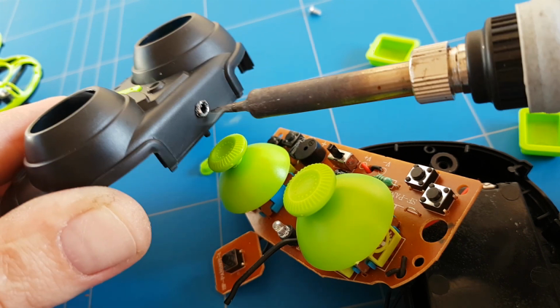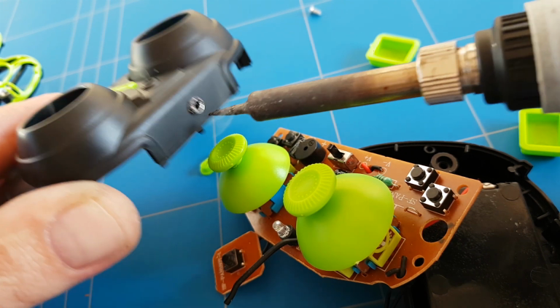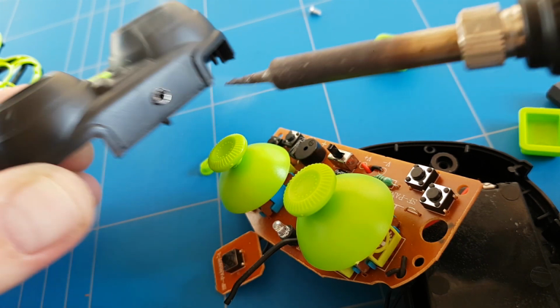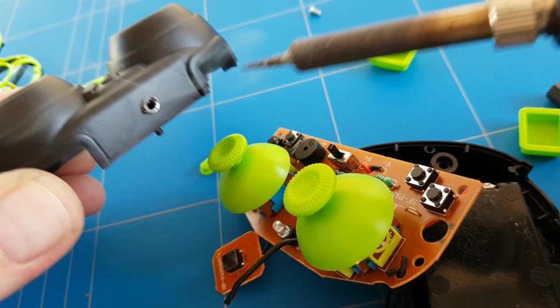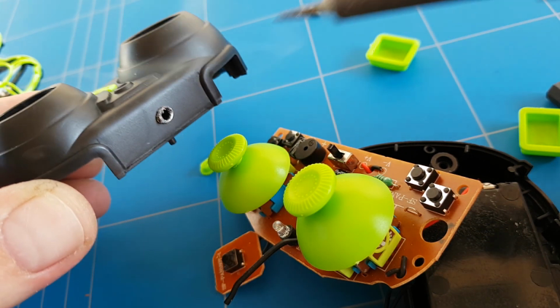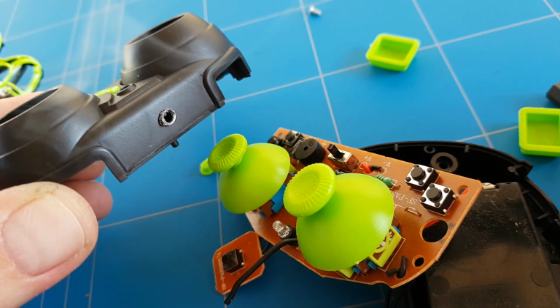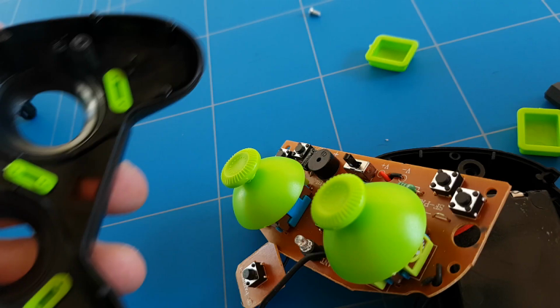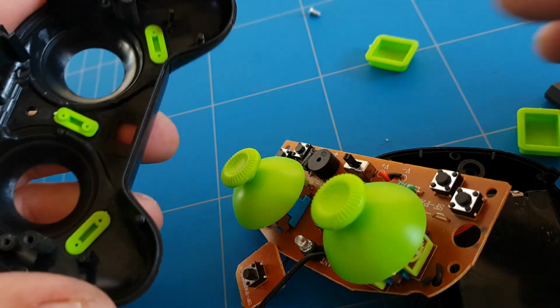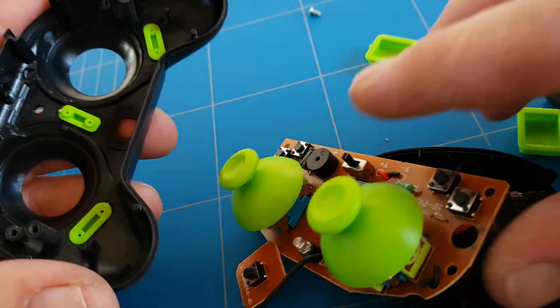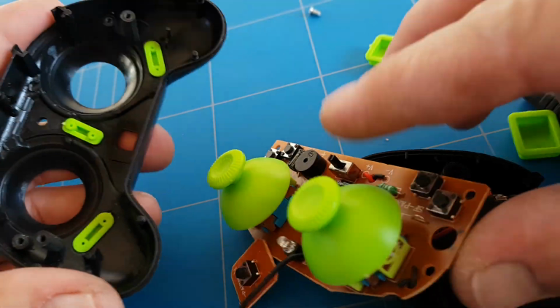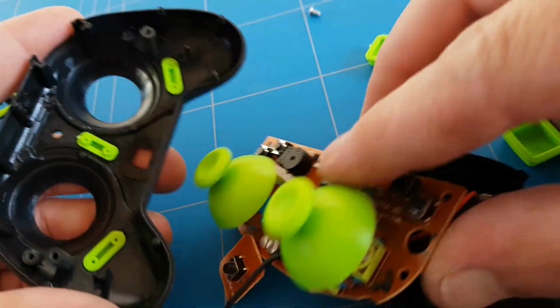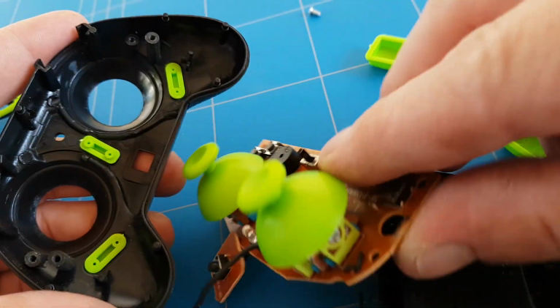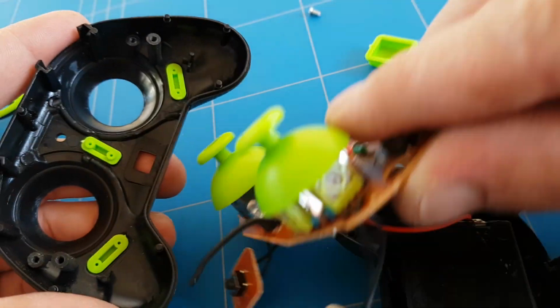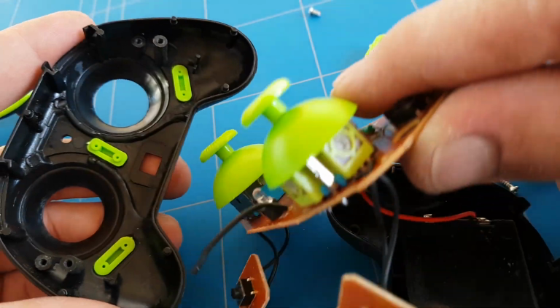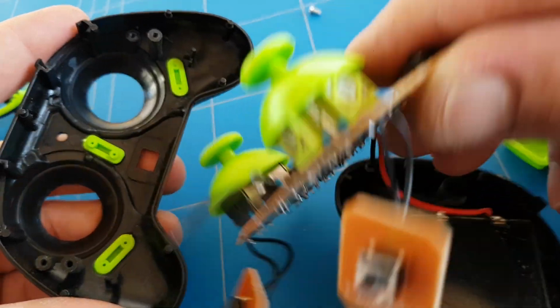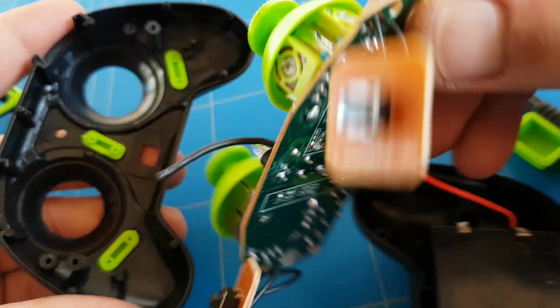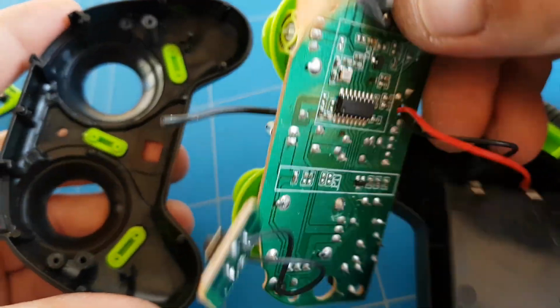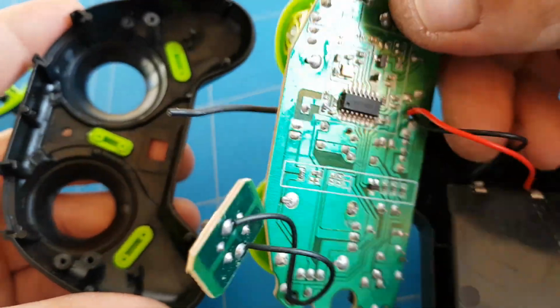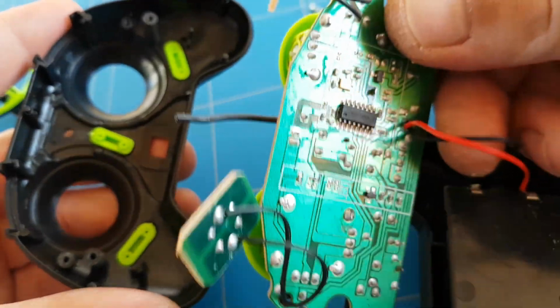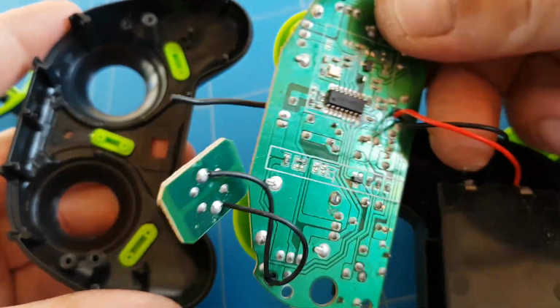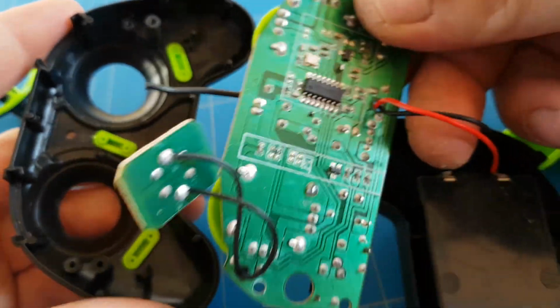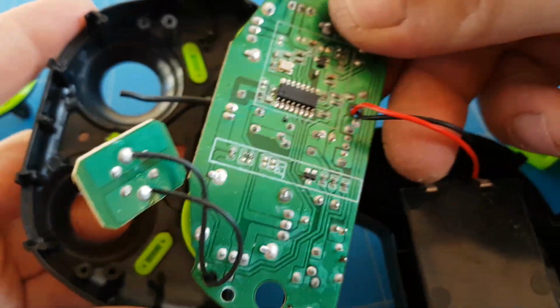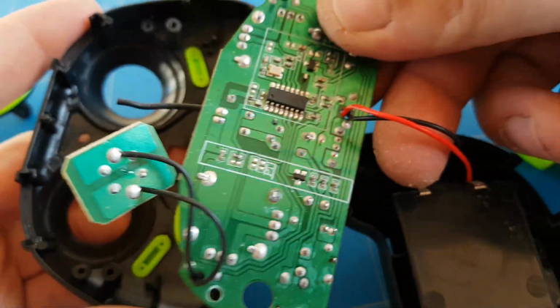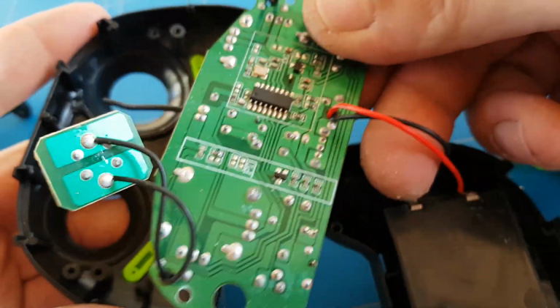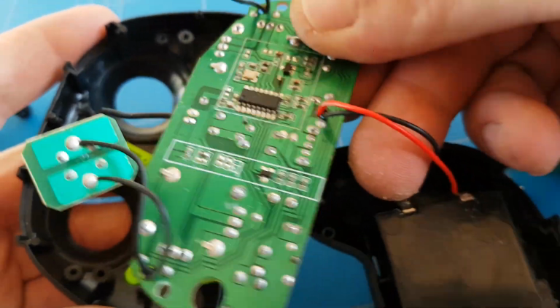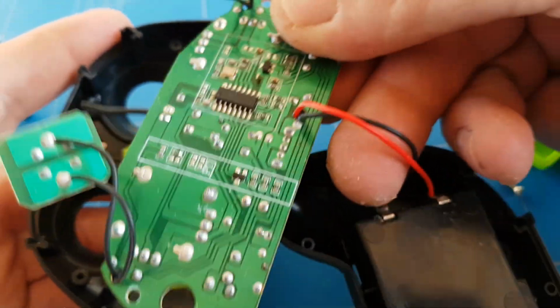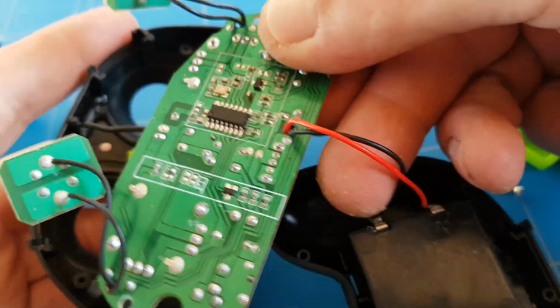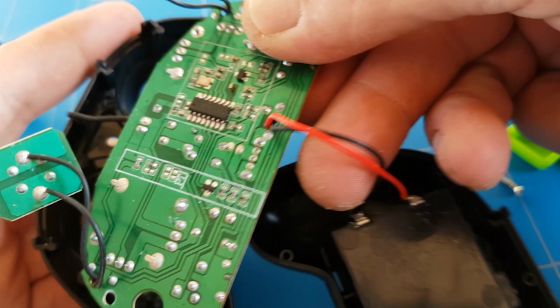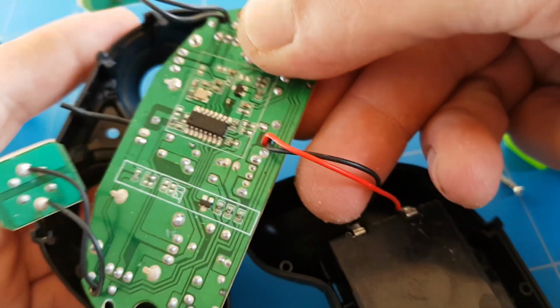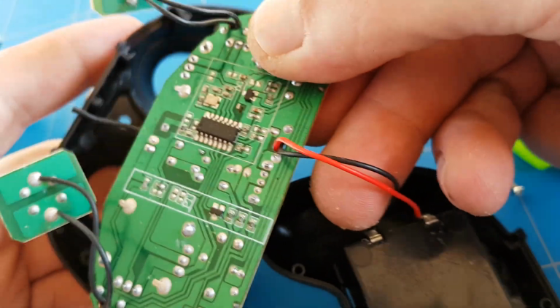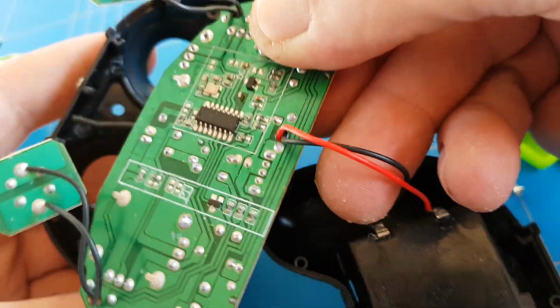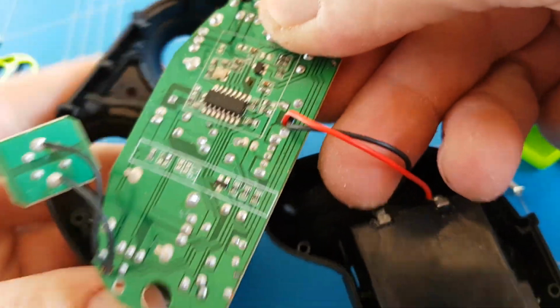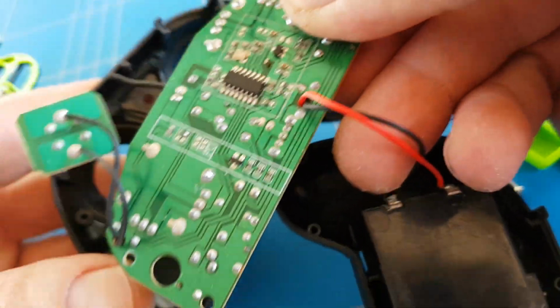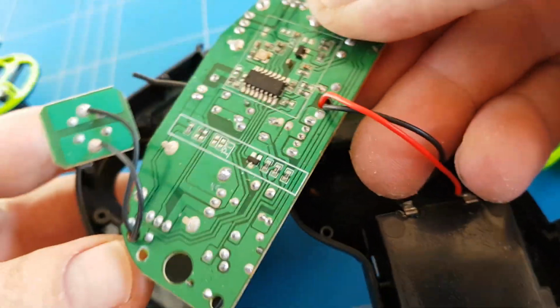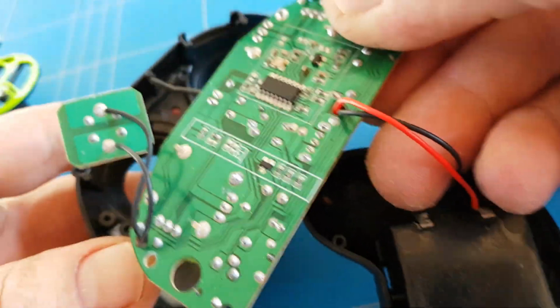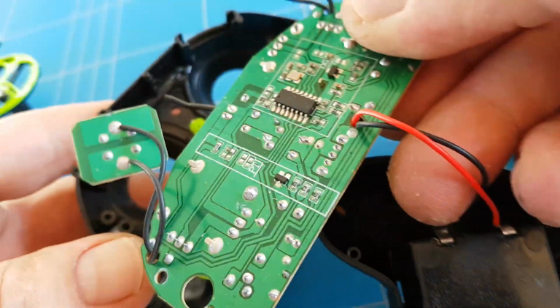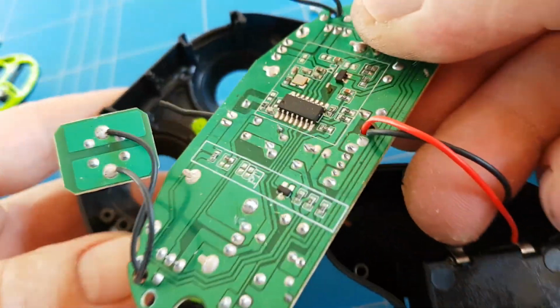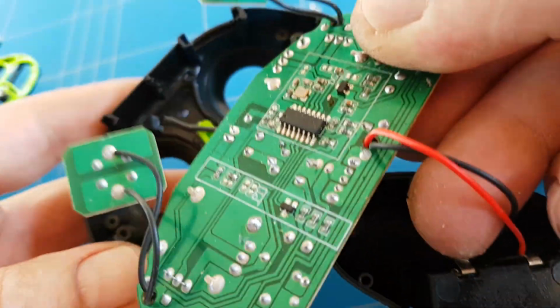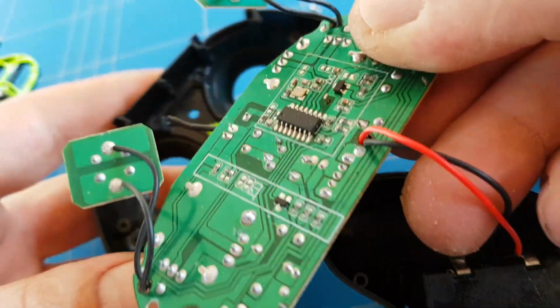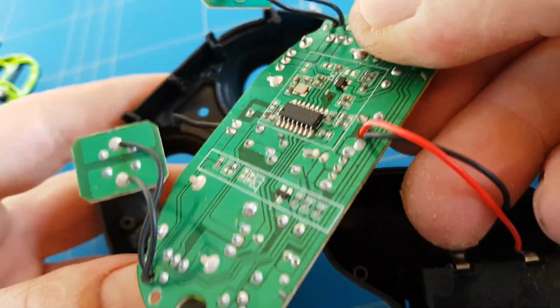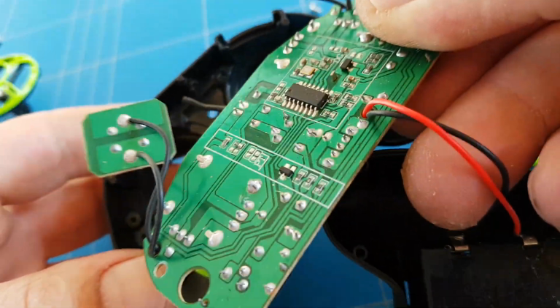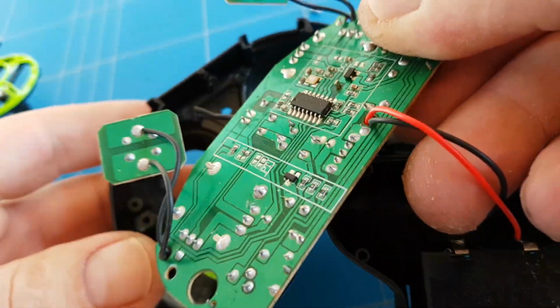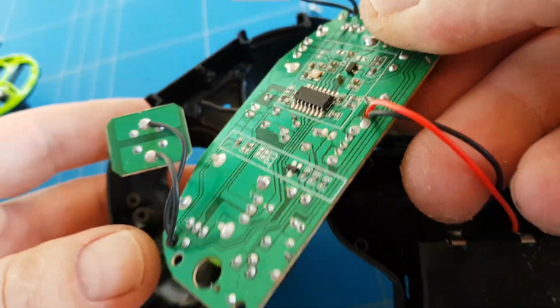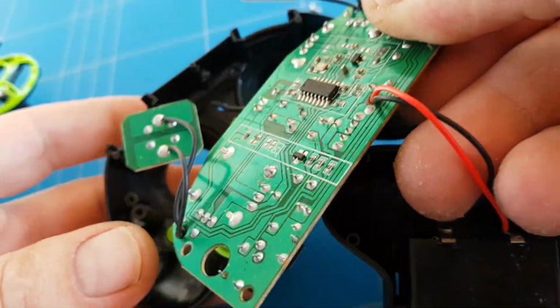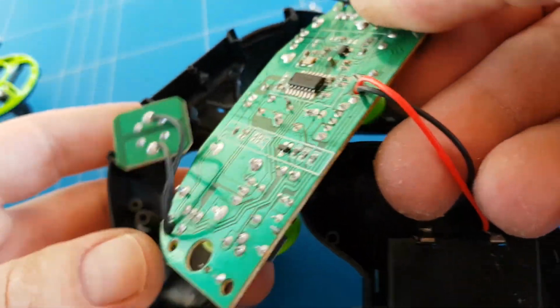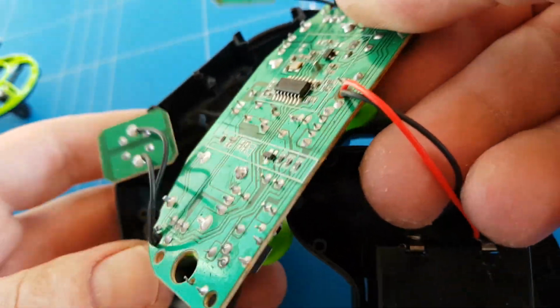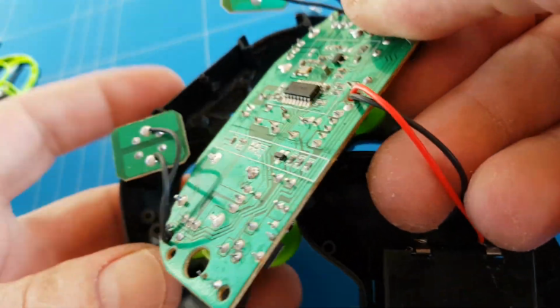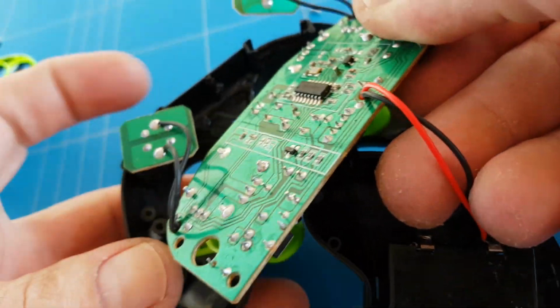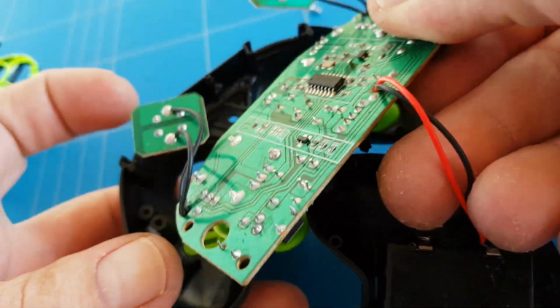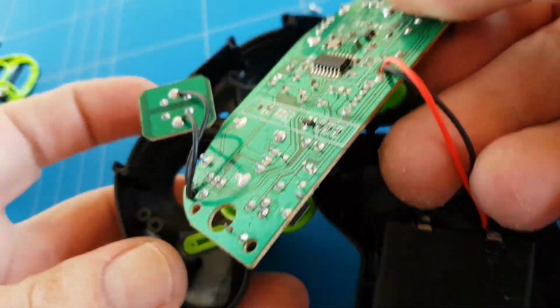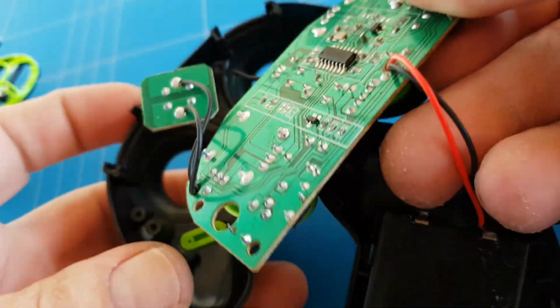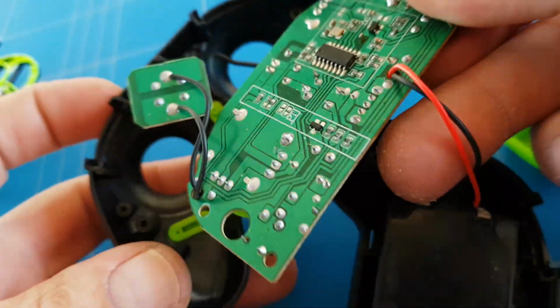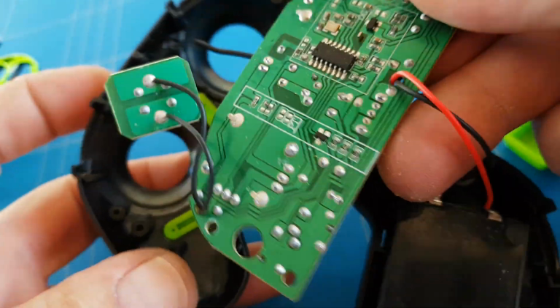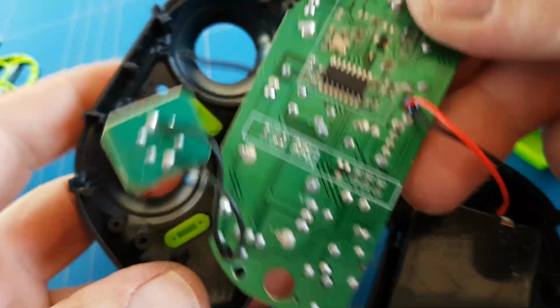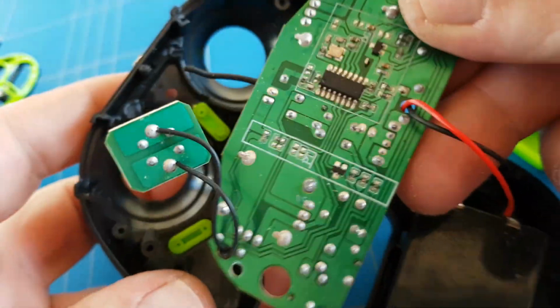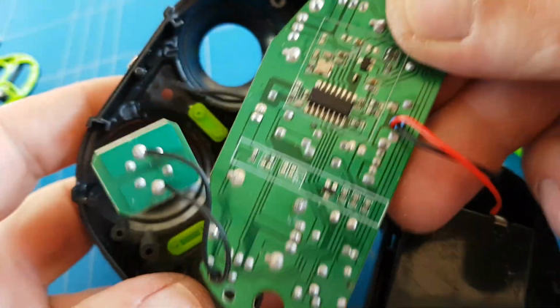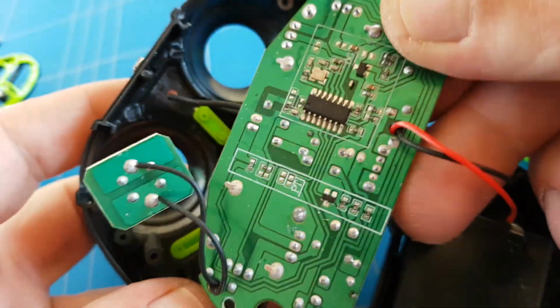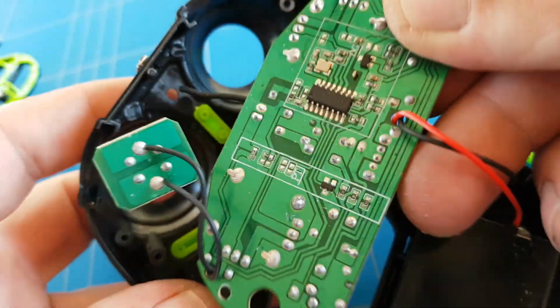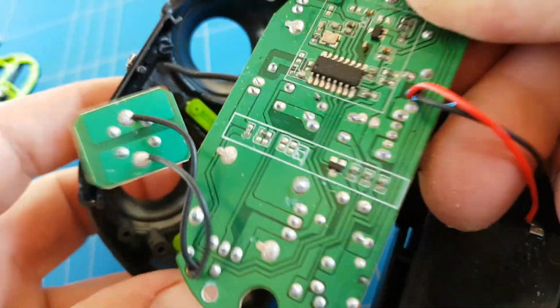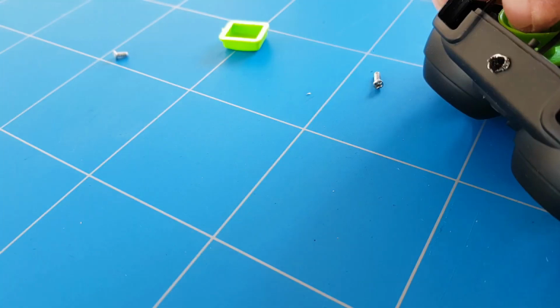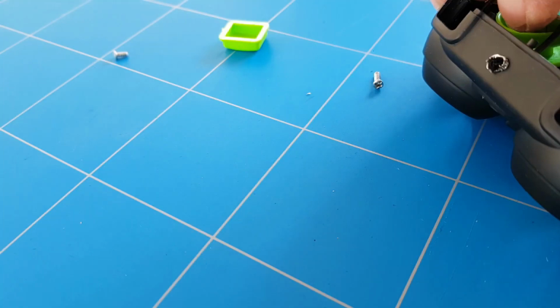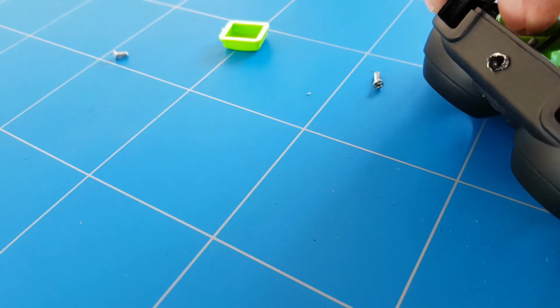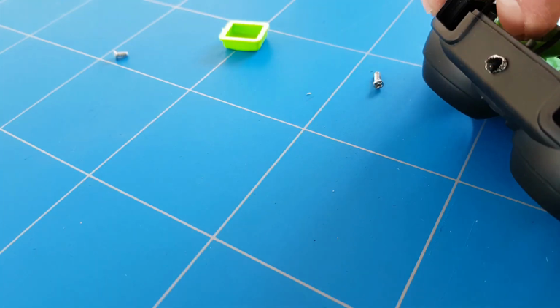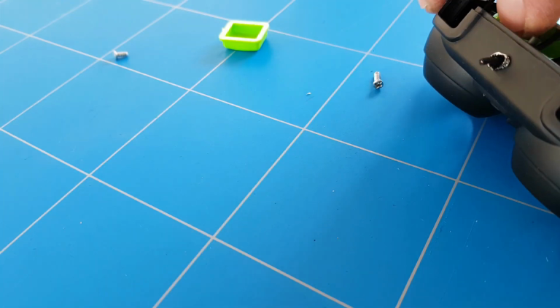Now I put the circuit back in its case, then first letting the antenna poke outside.